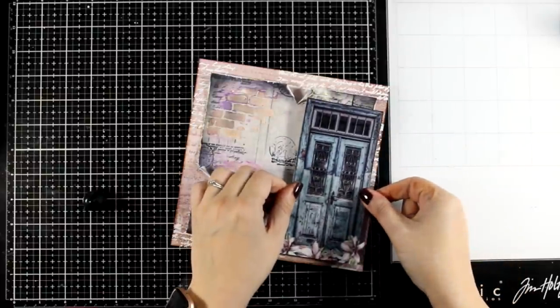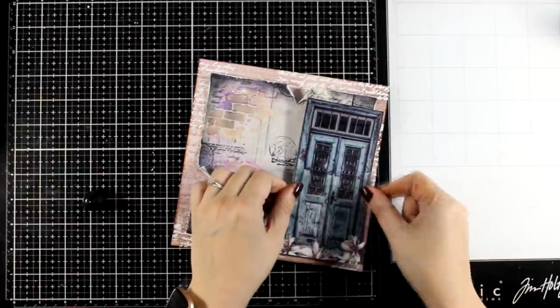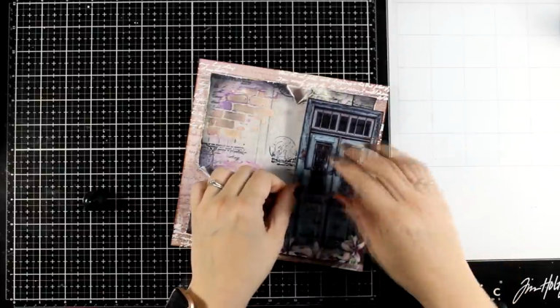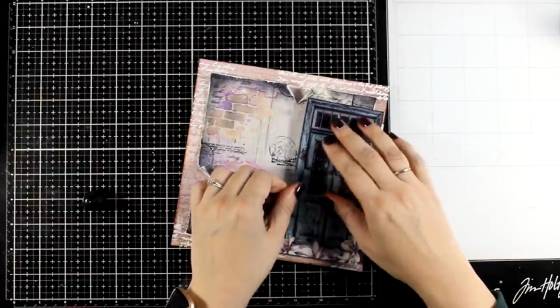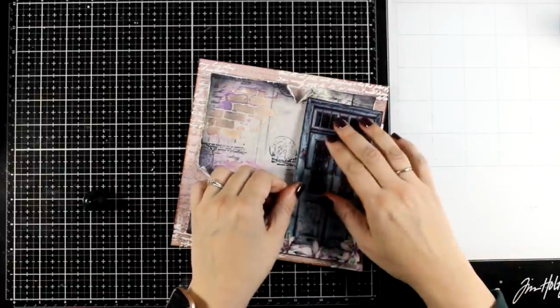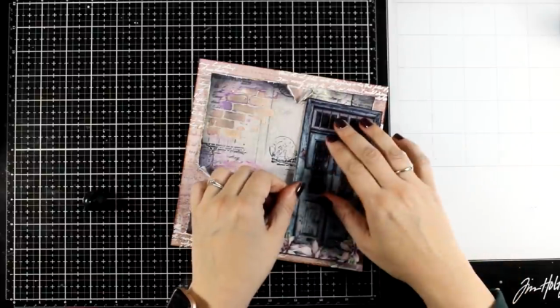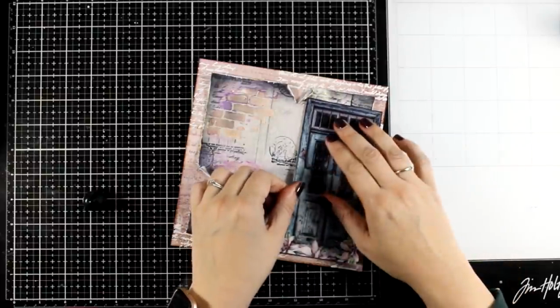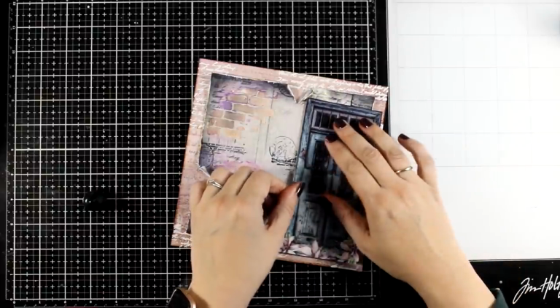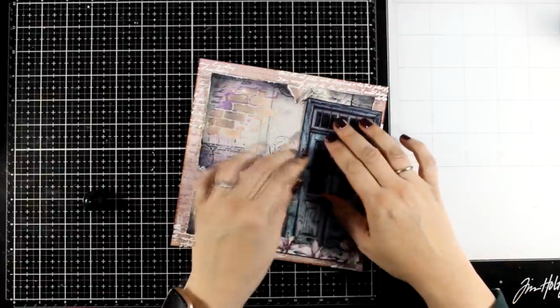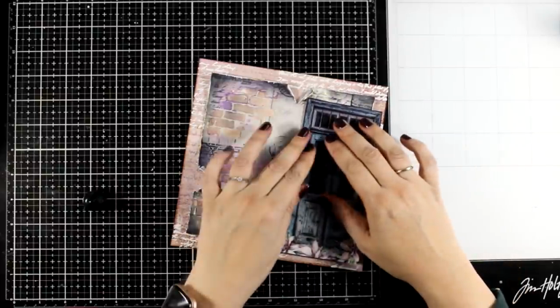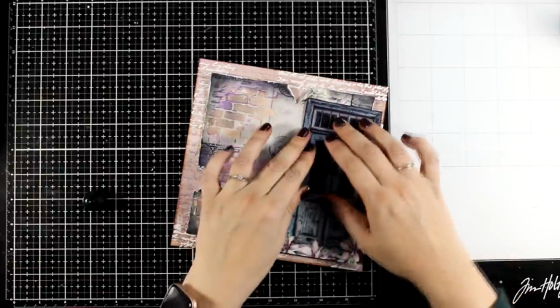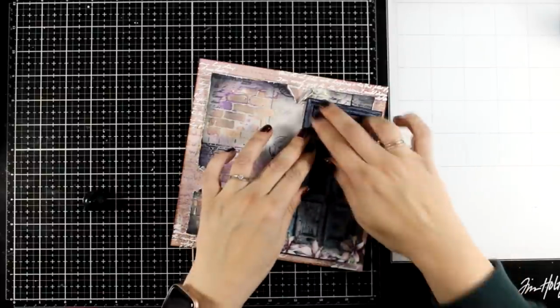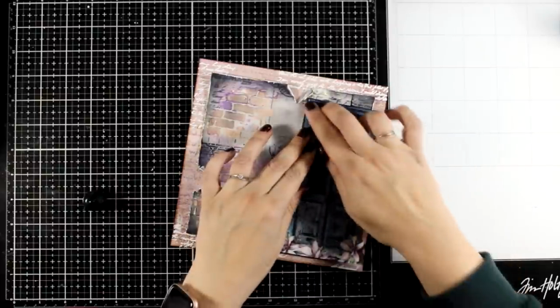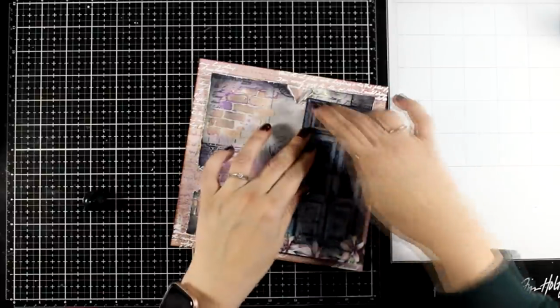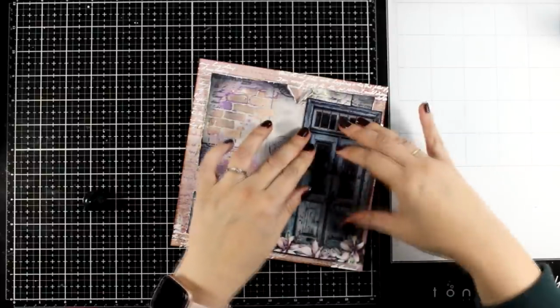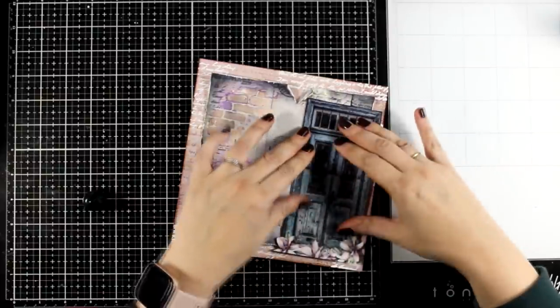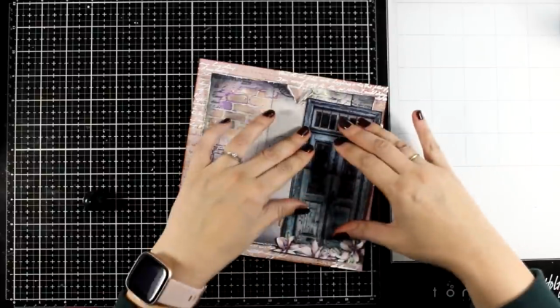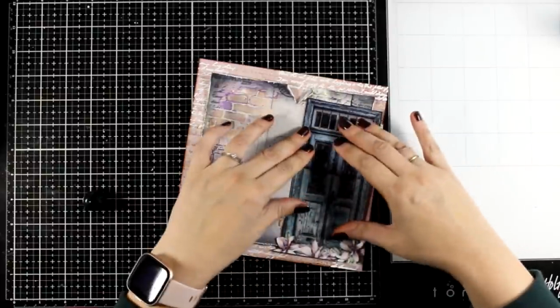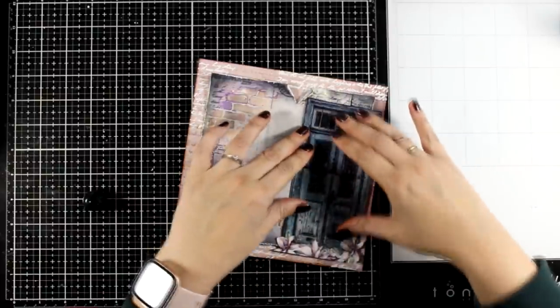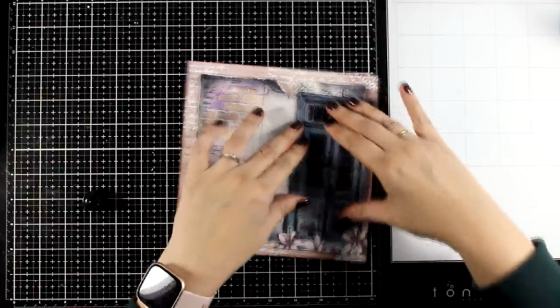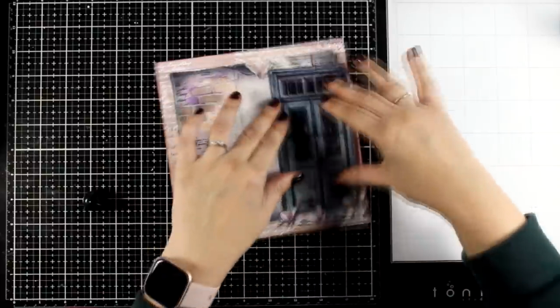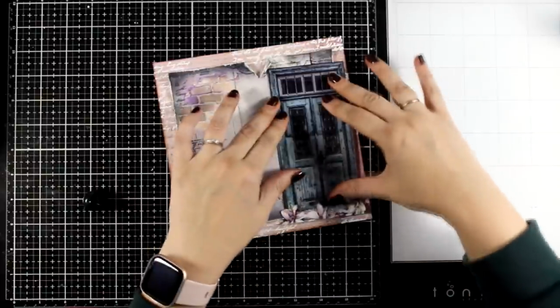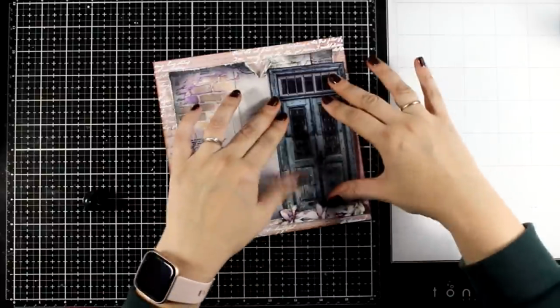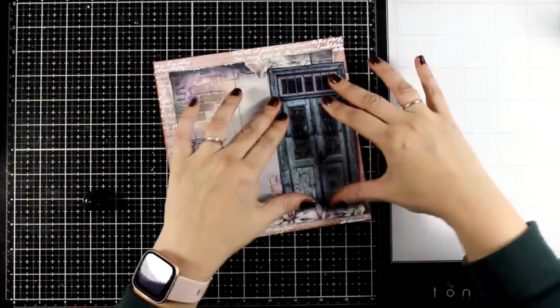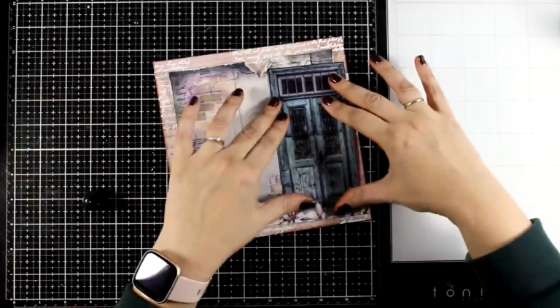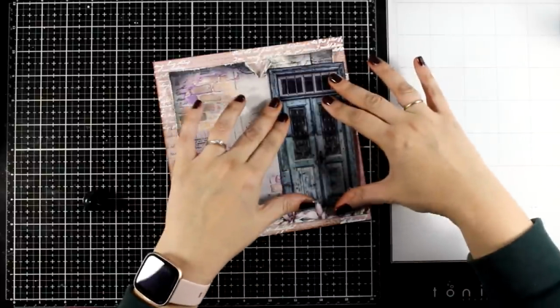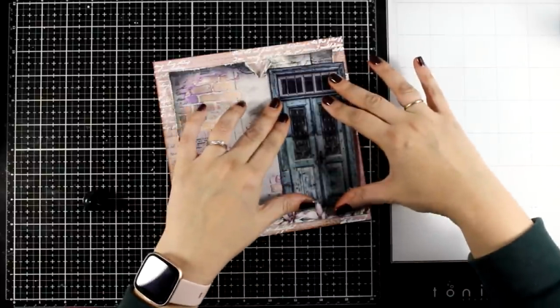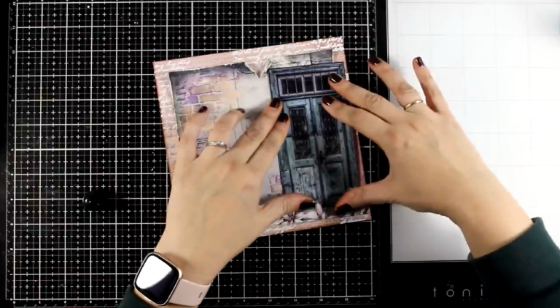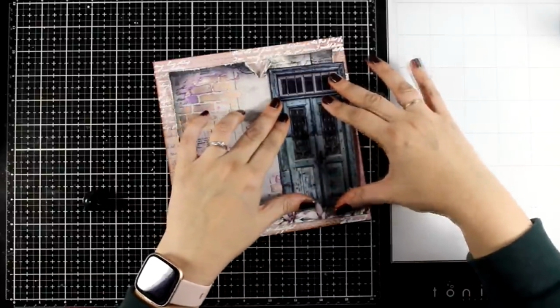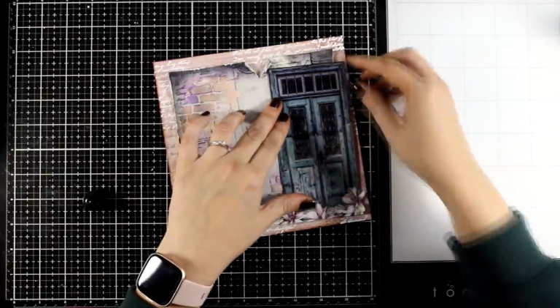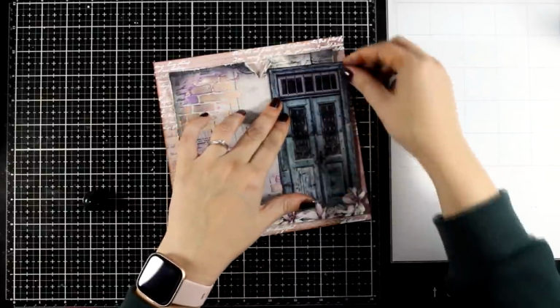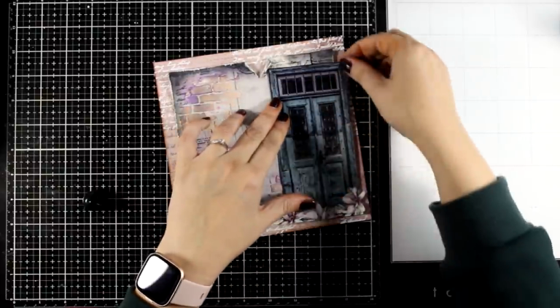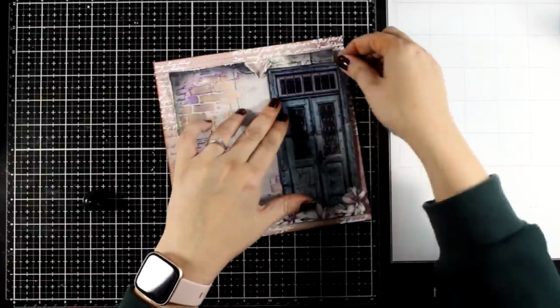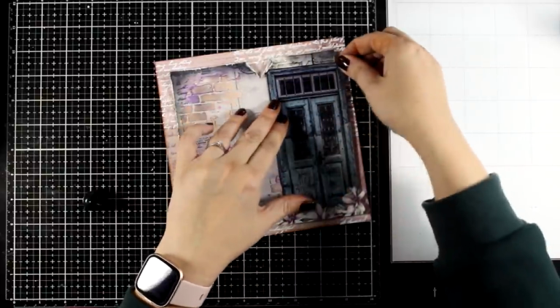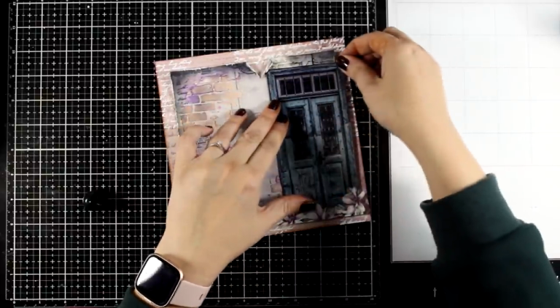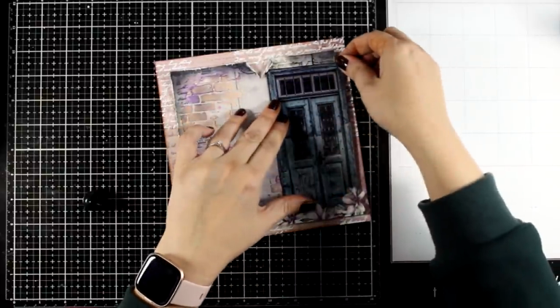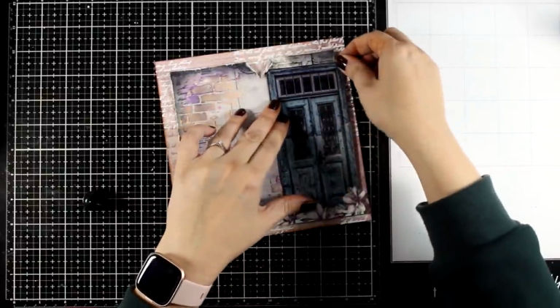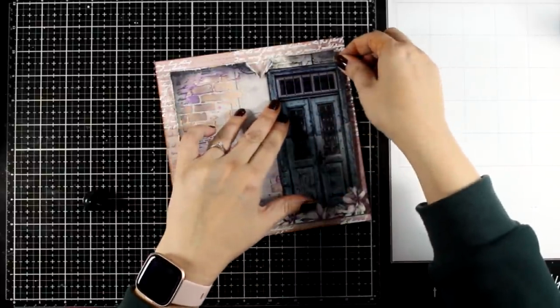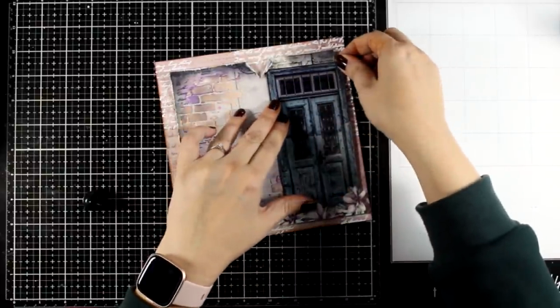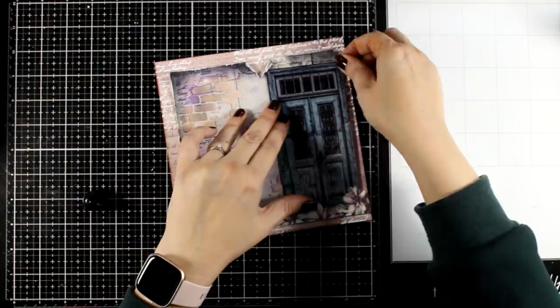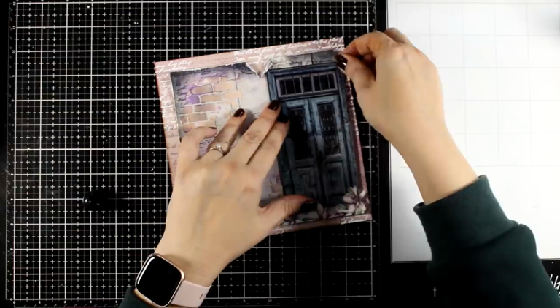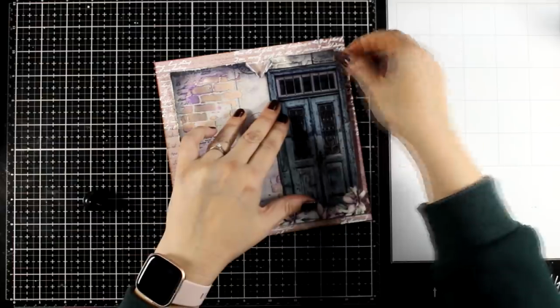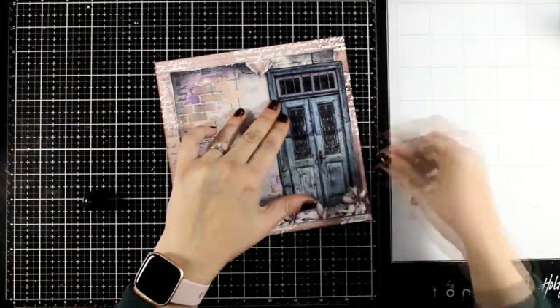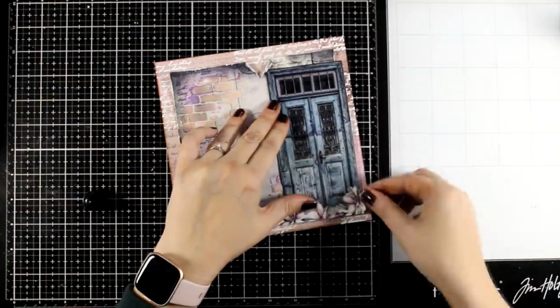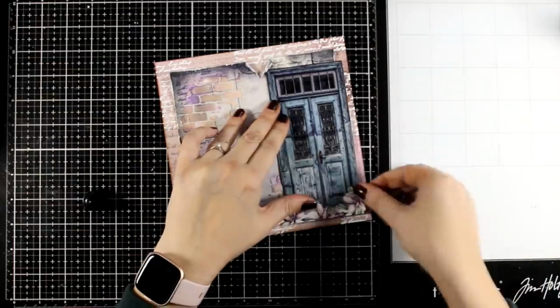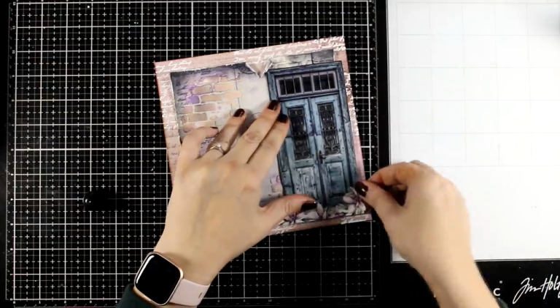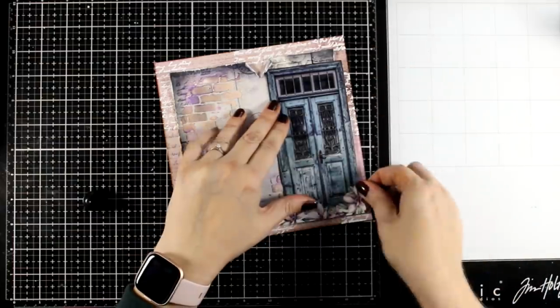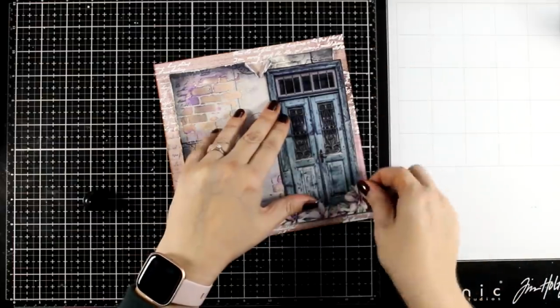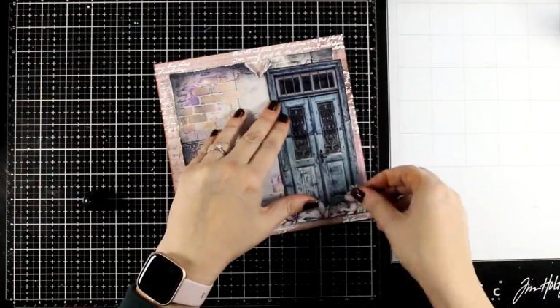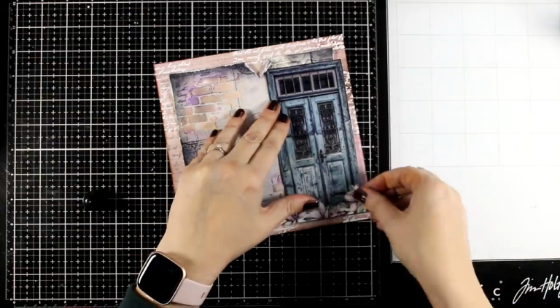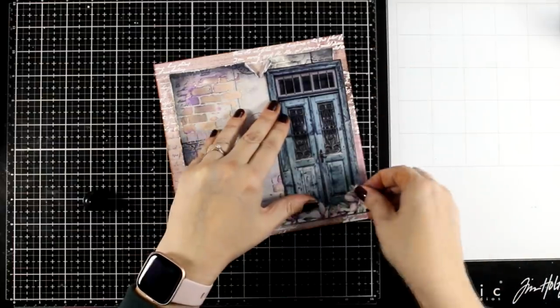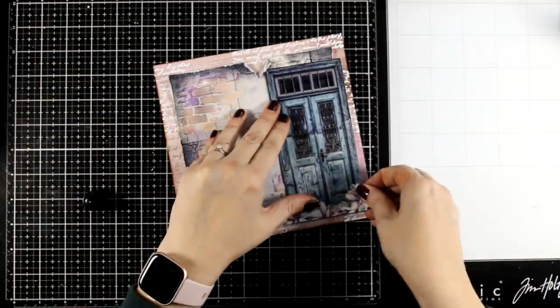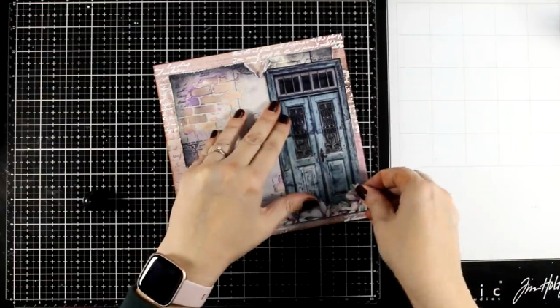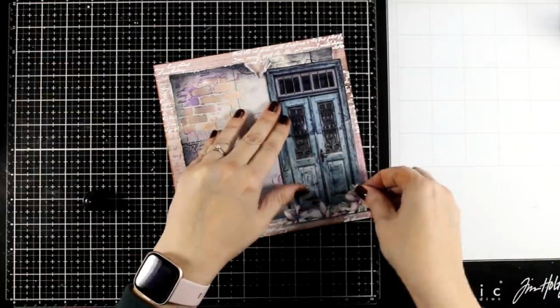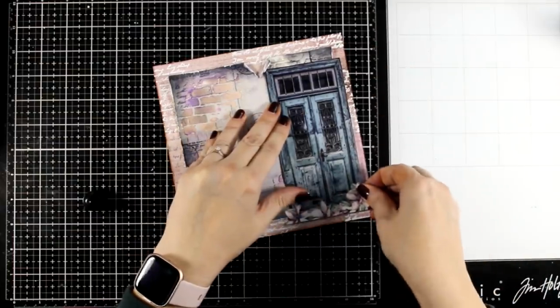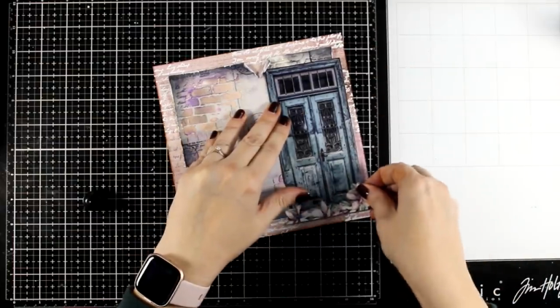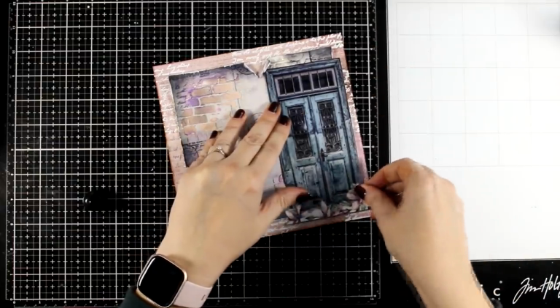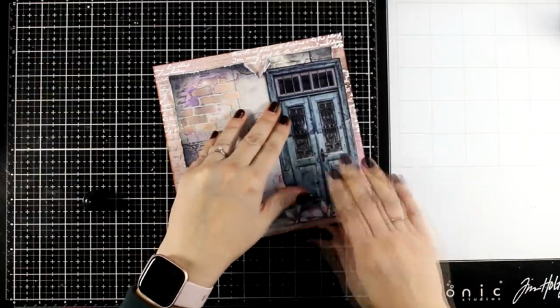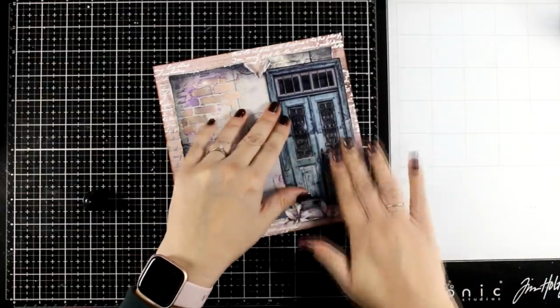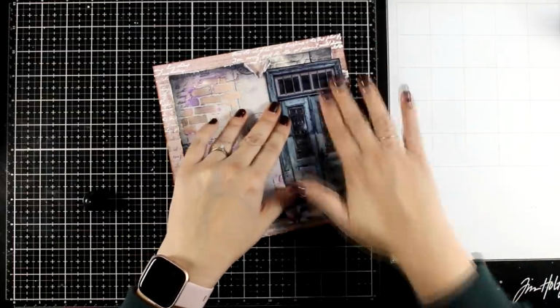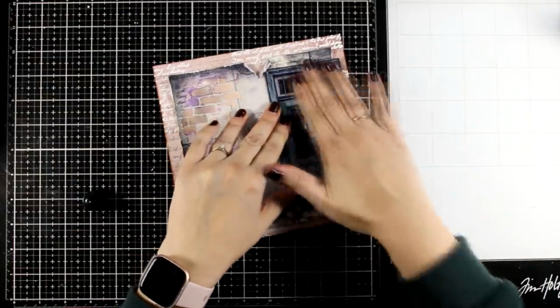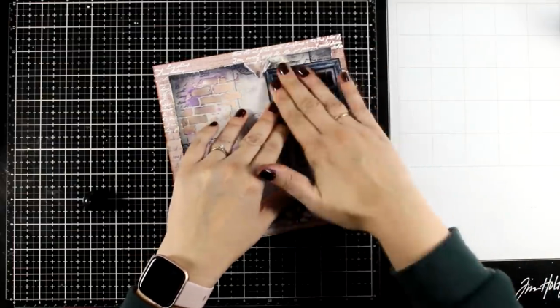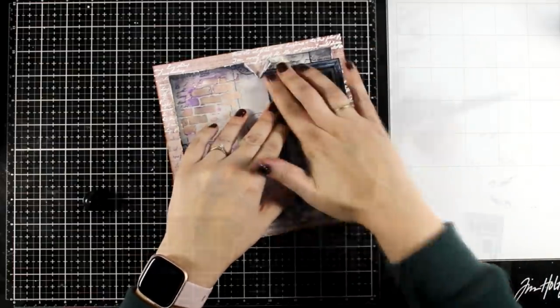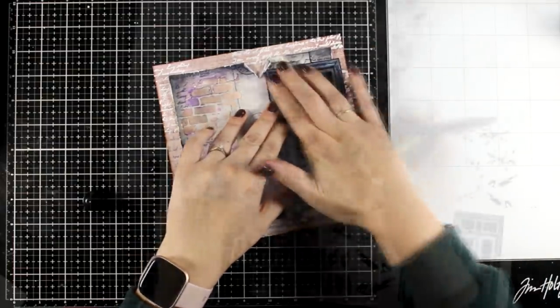I'm going to stick the door down — a nice big focal point — again by using my white glue.